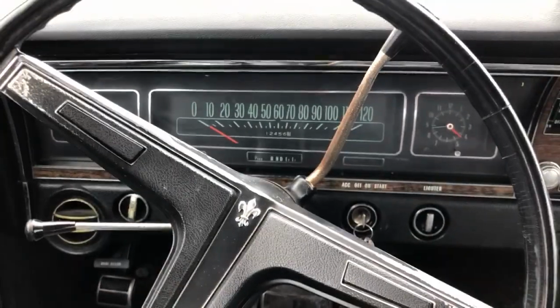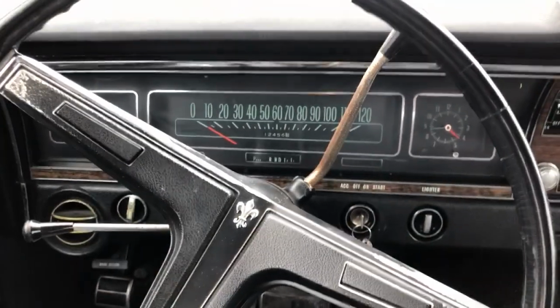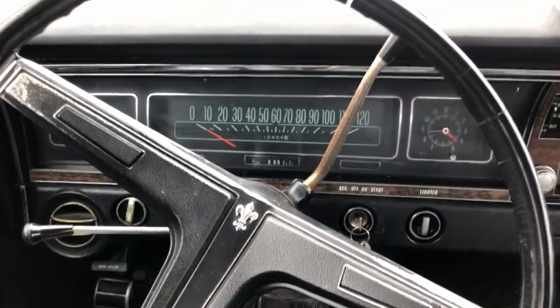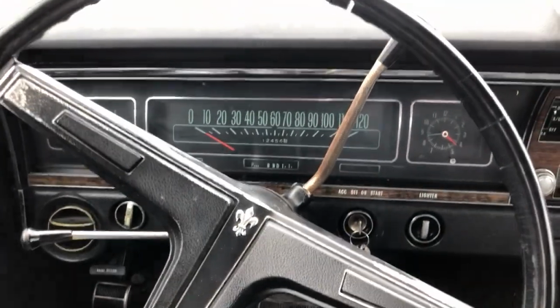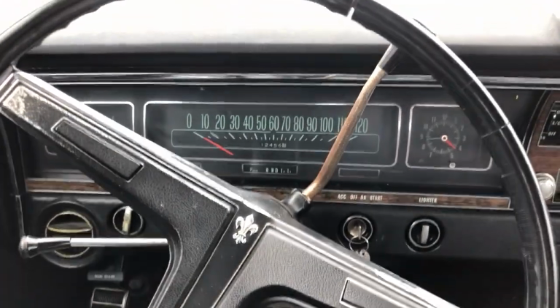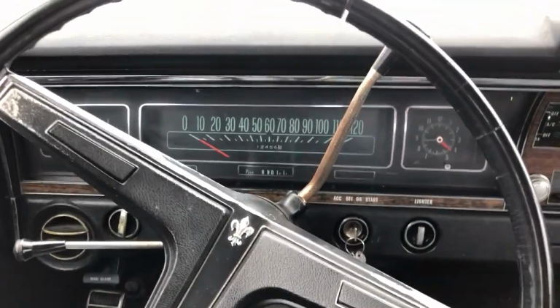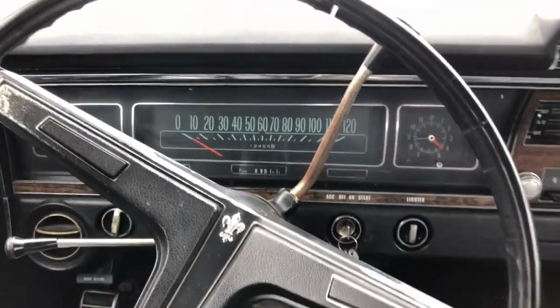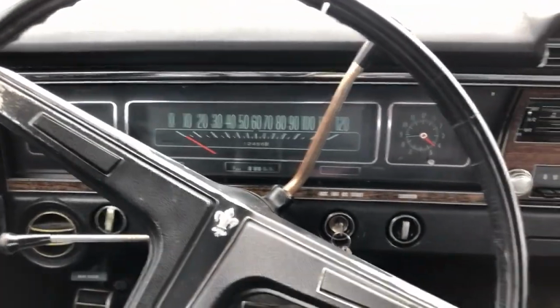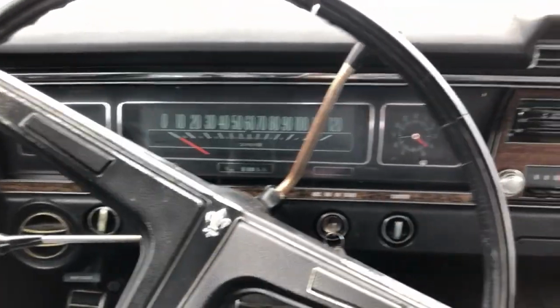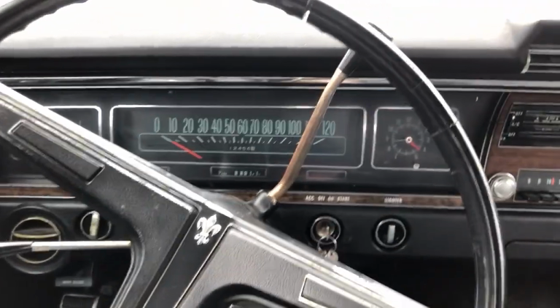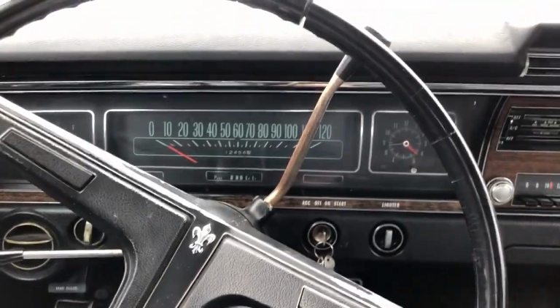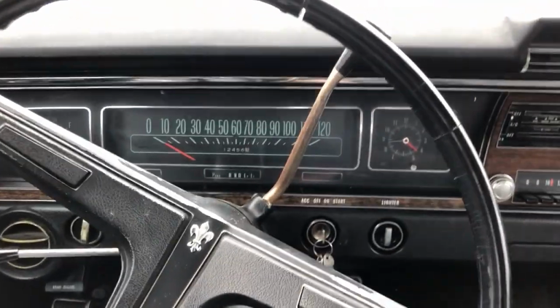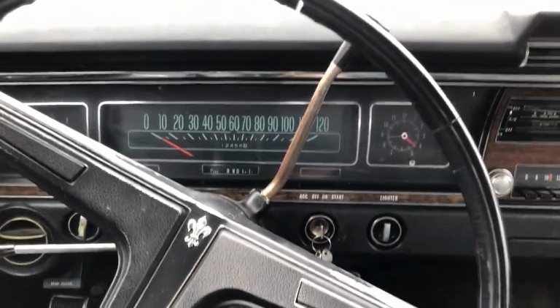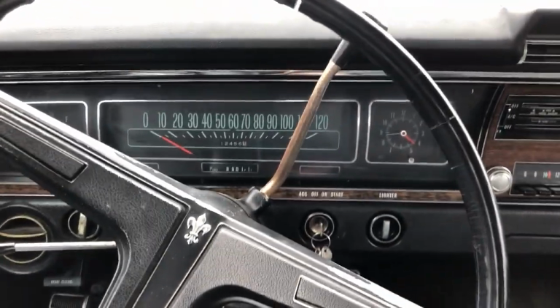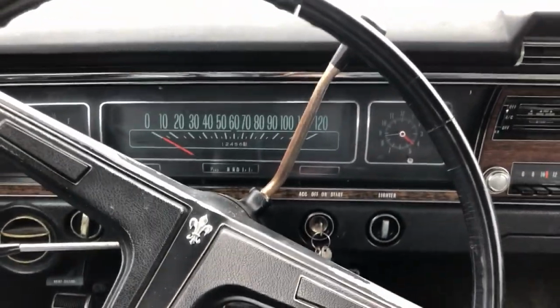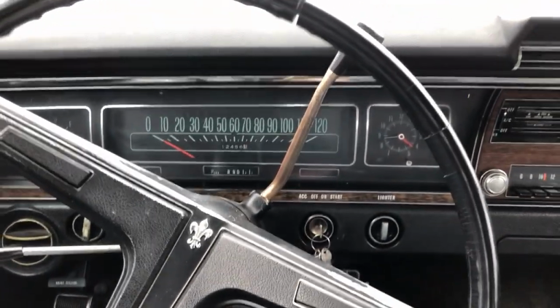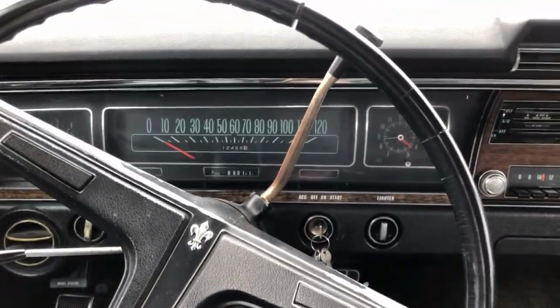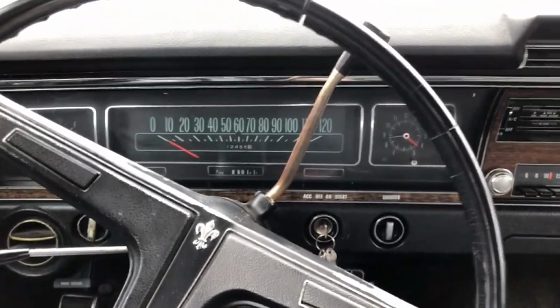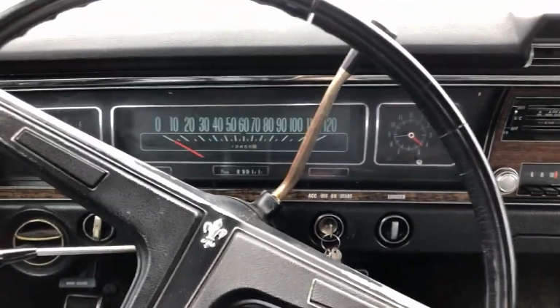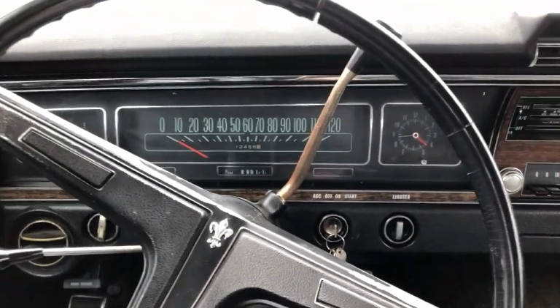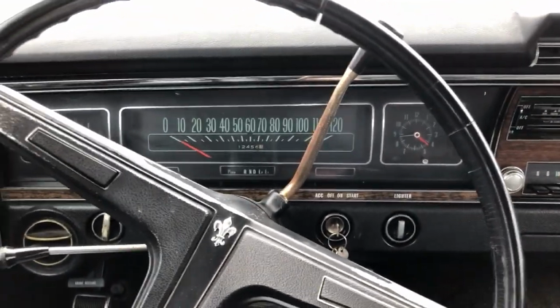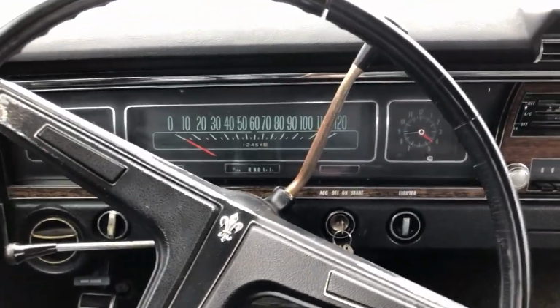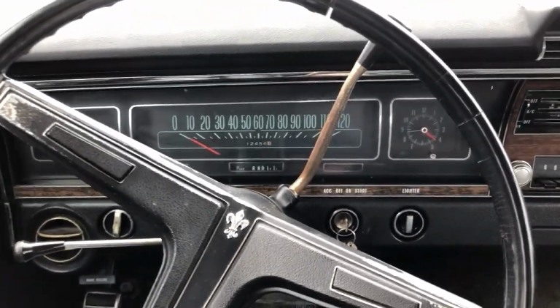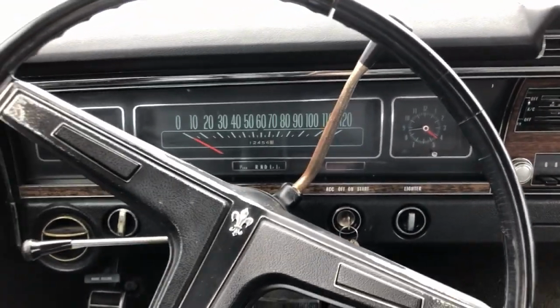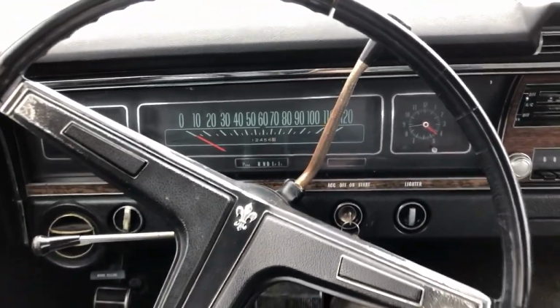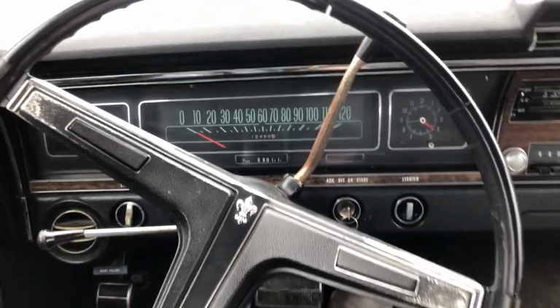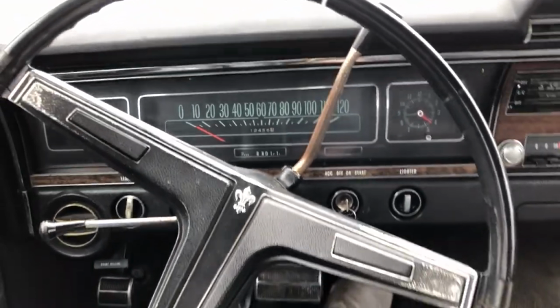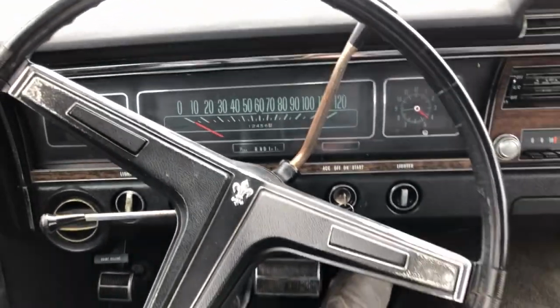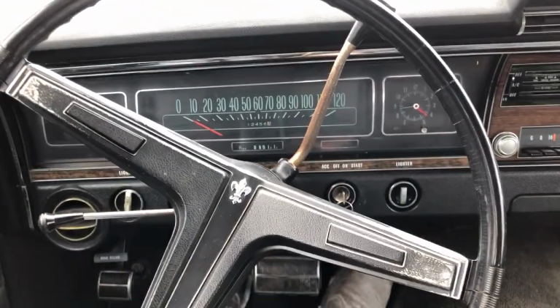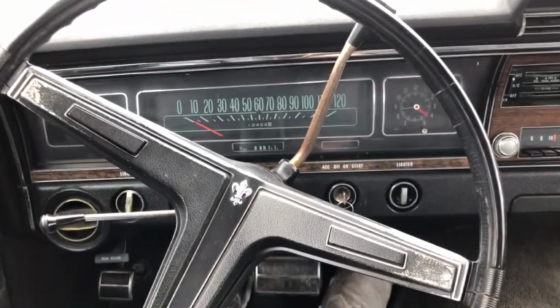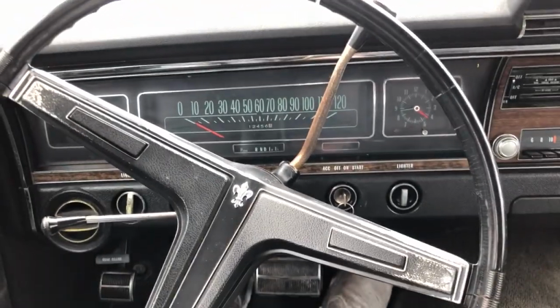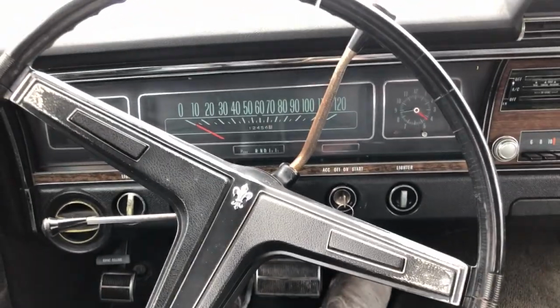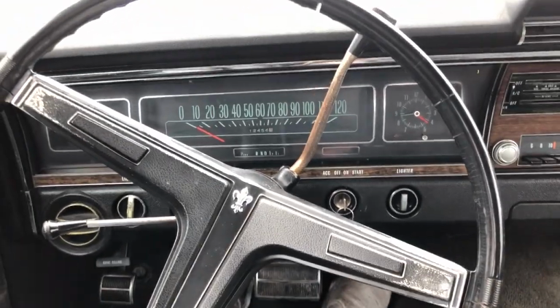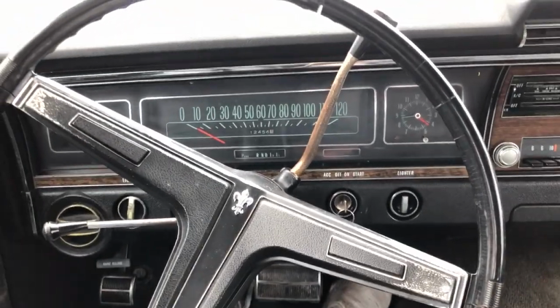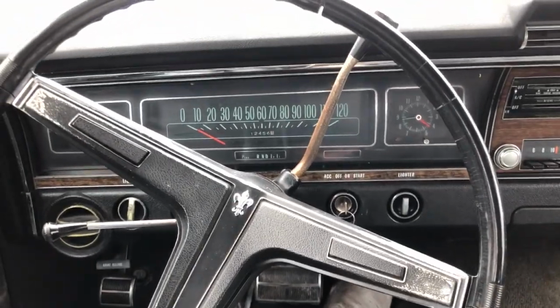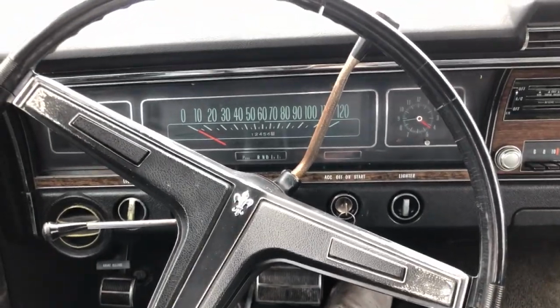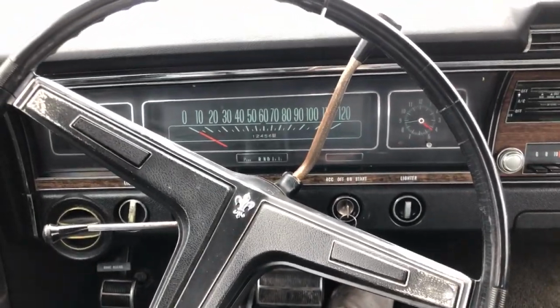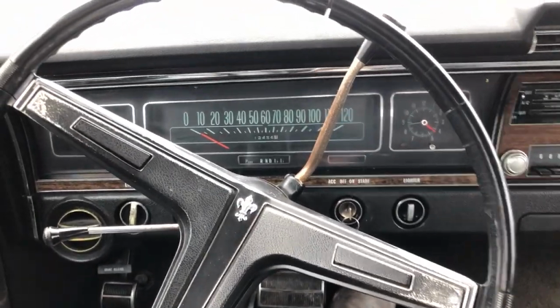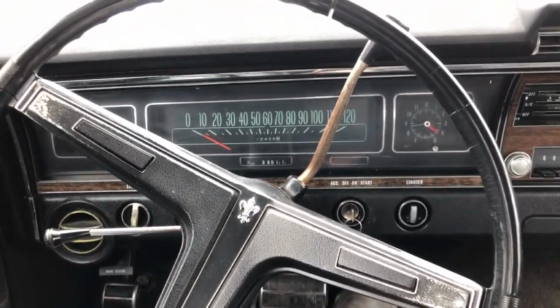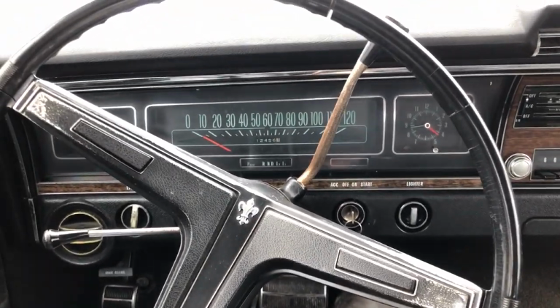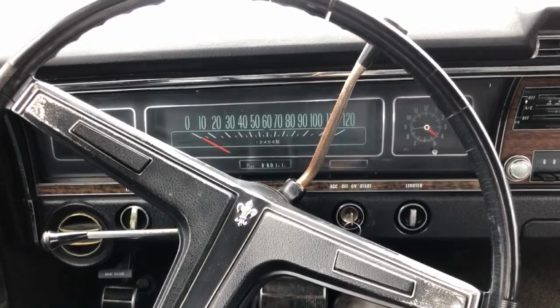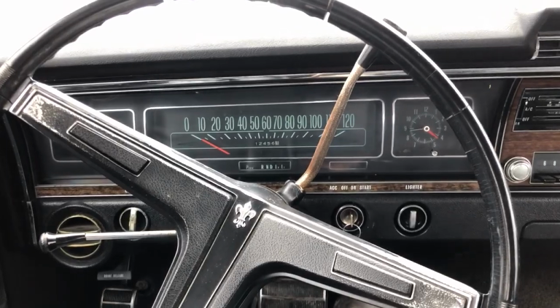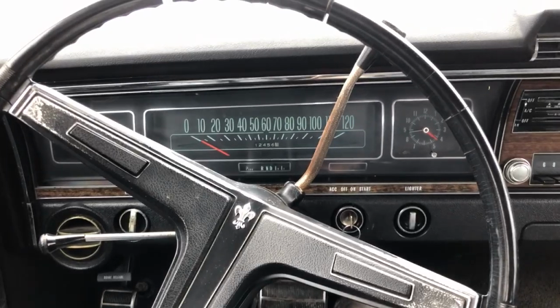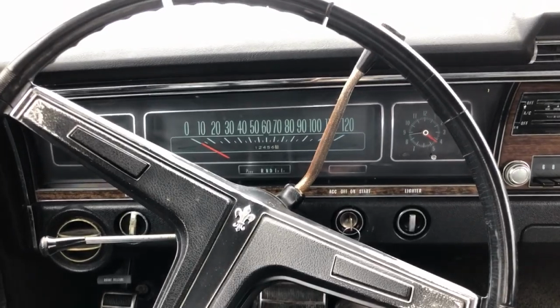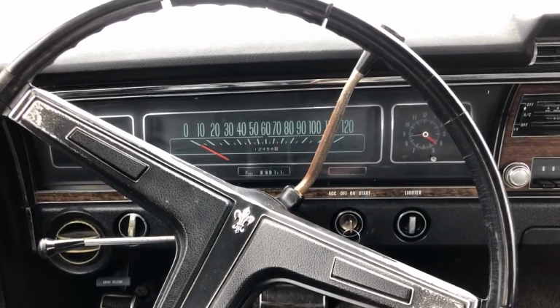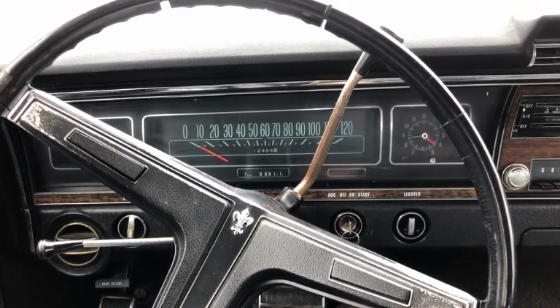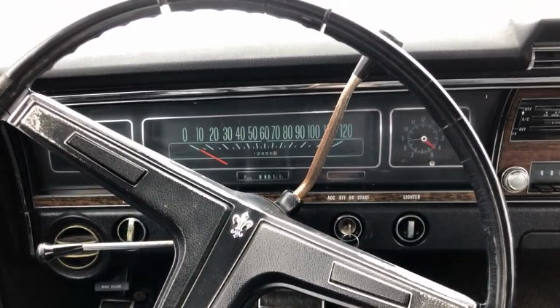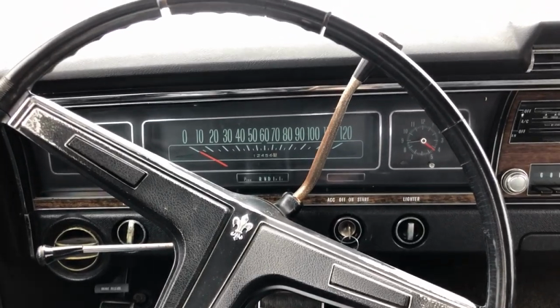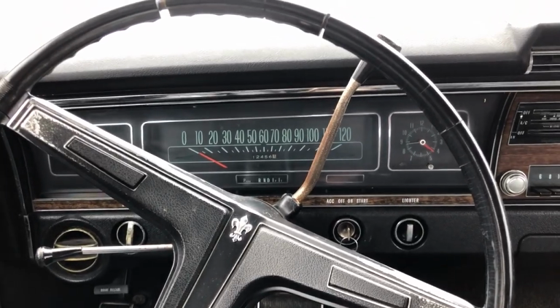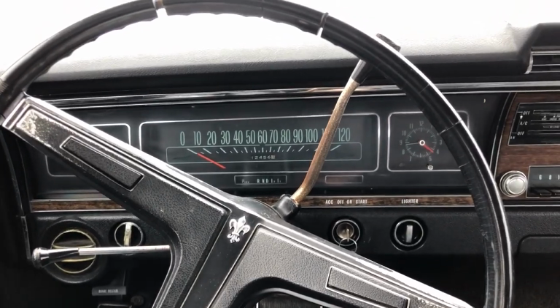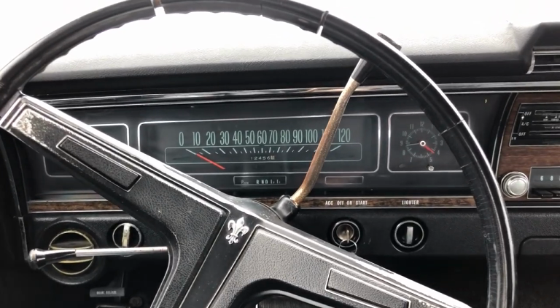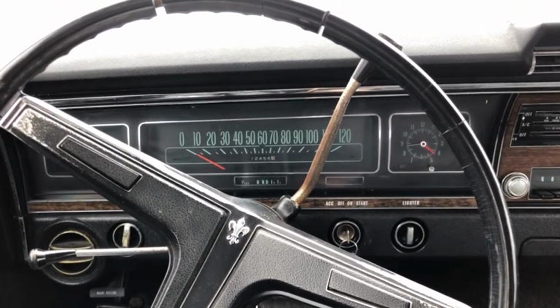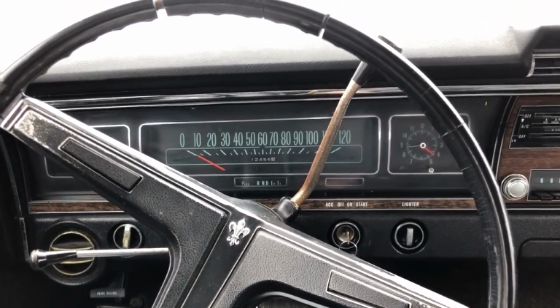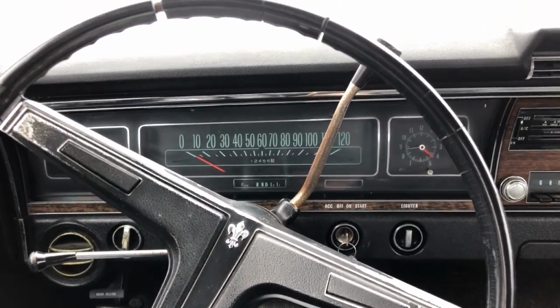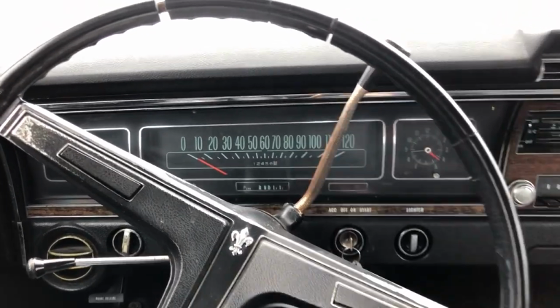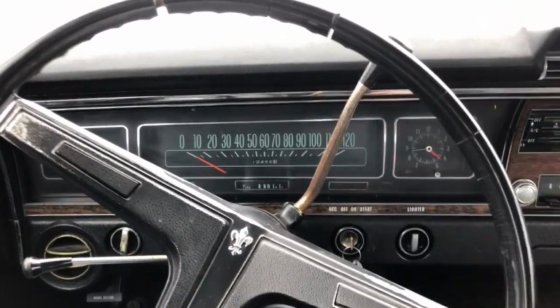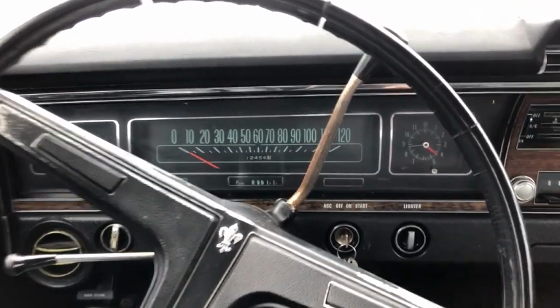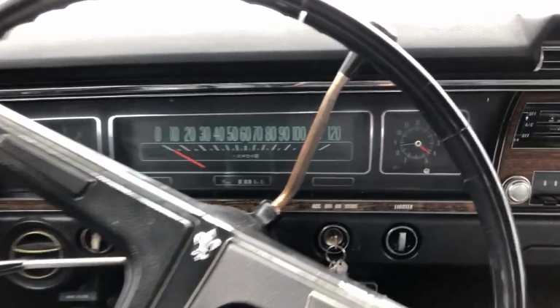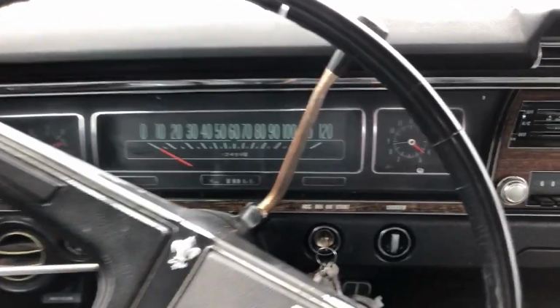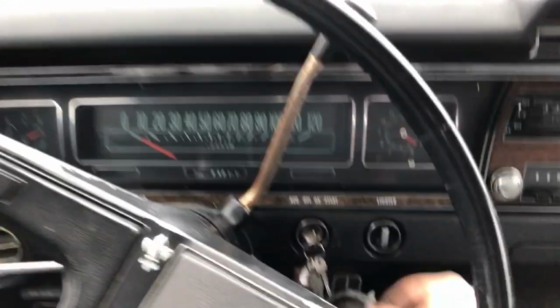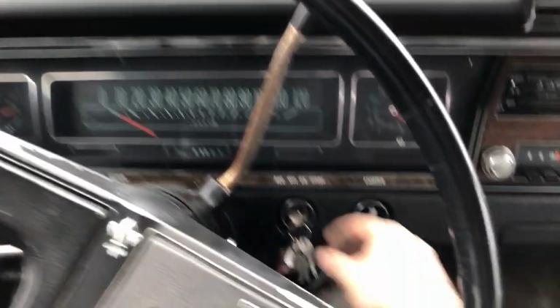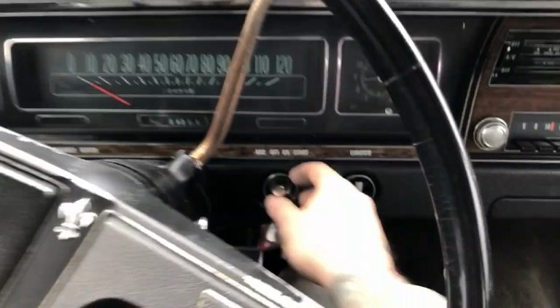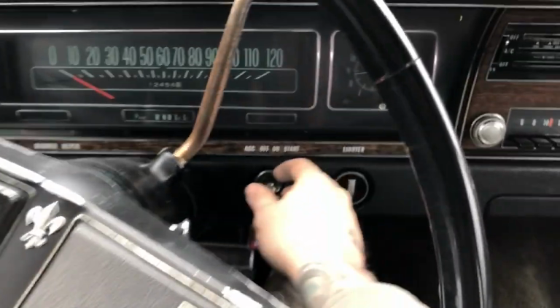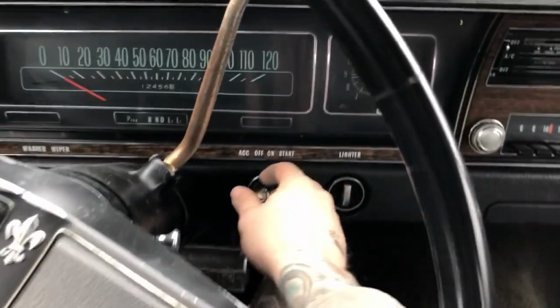It's a little snowy here so this video might not be the greatest. I just want to do a video of the Capri running.